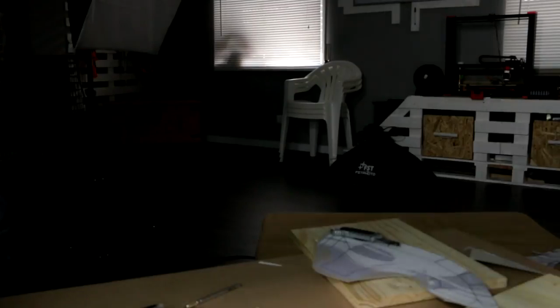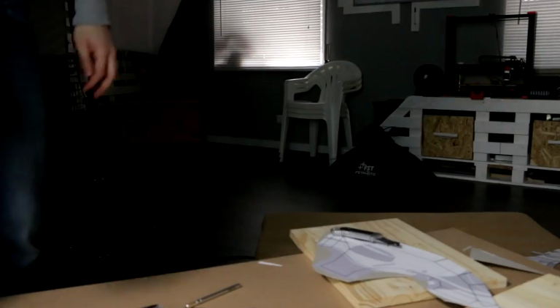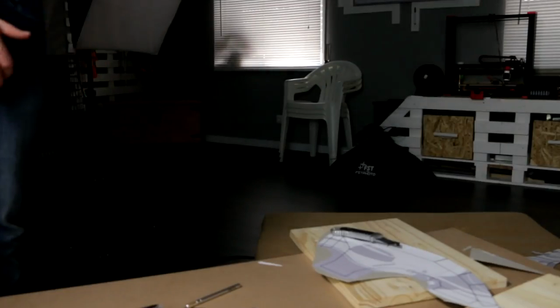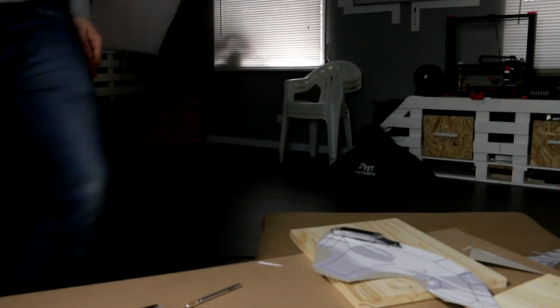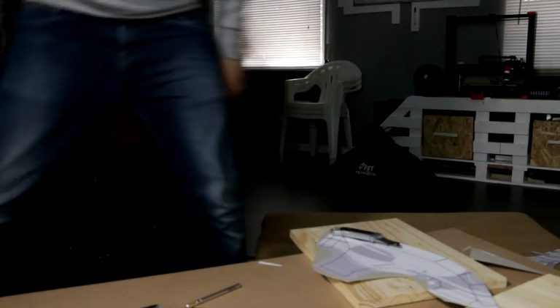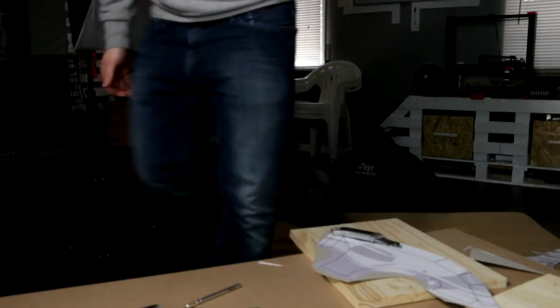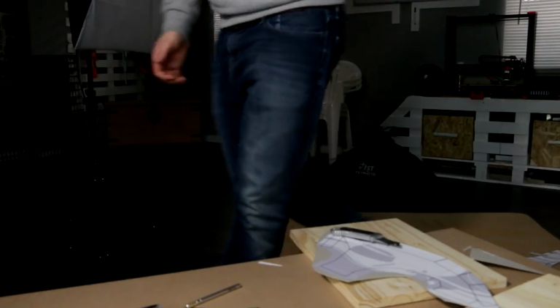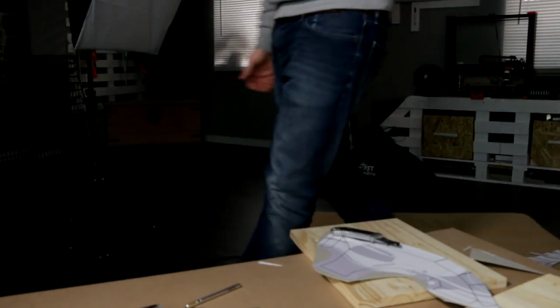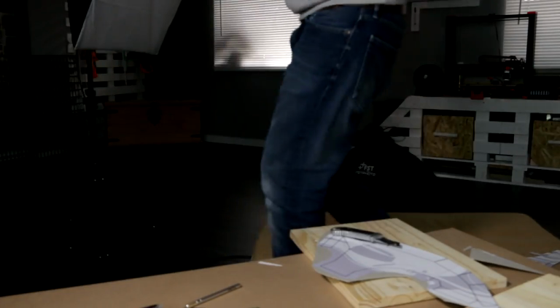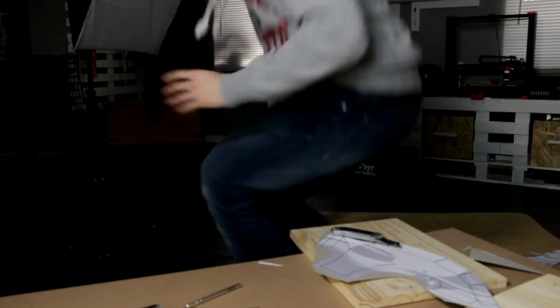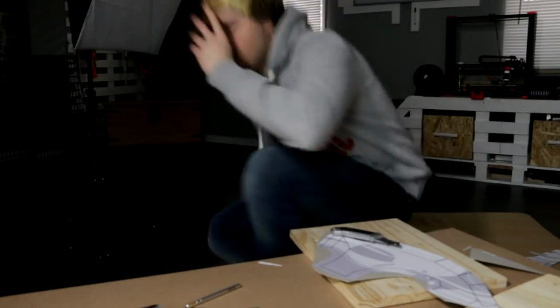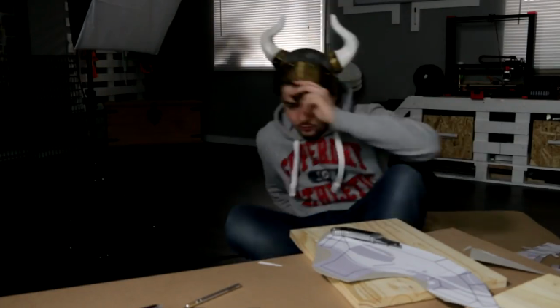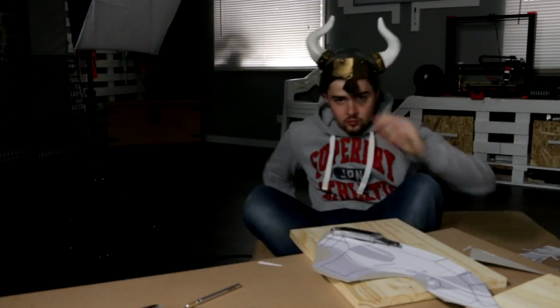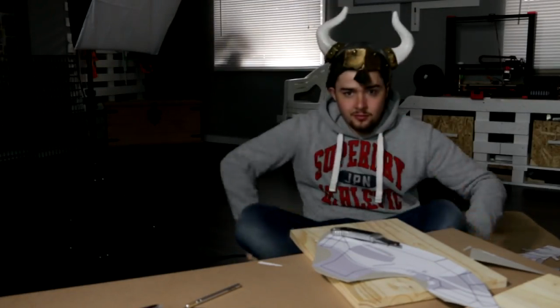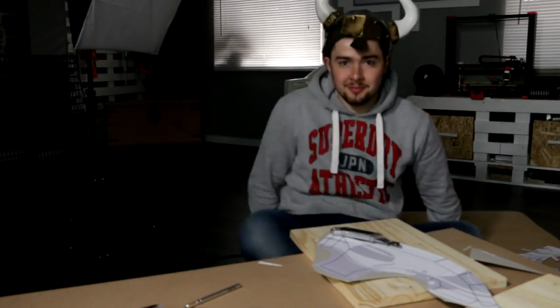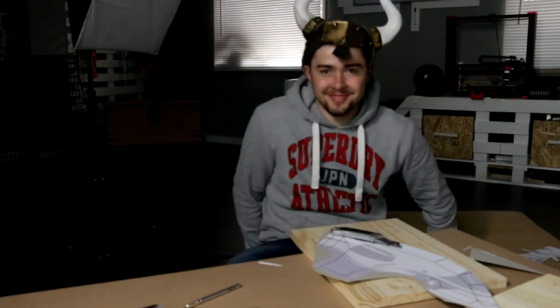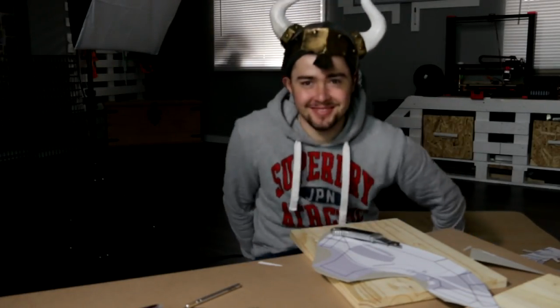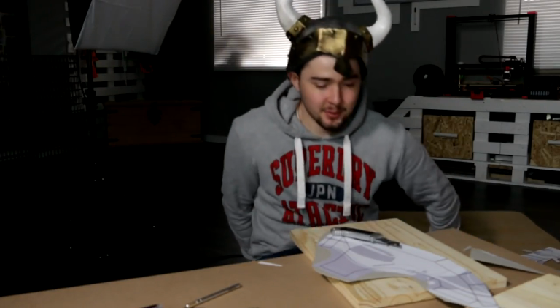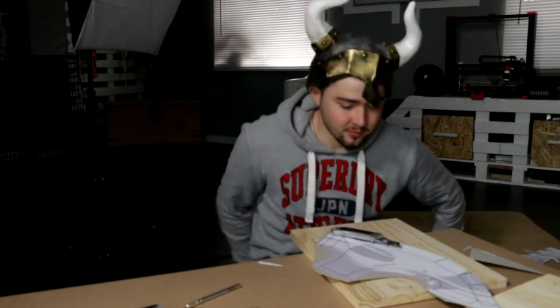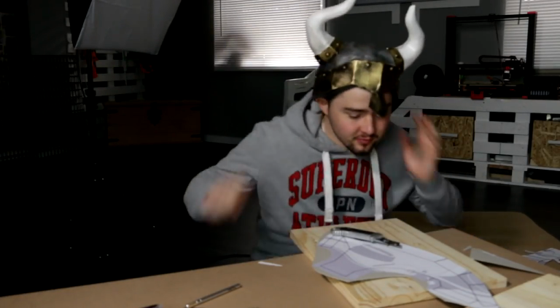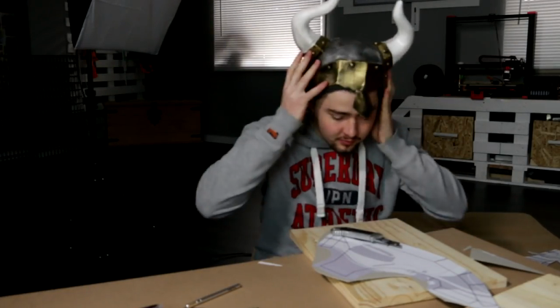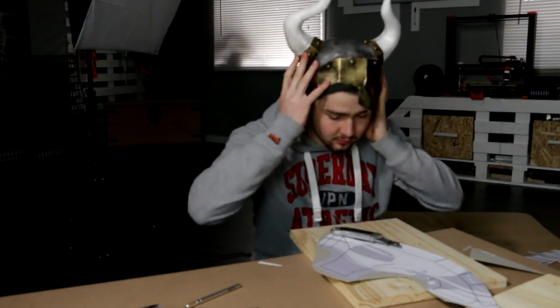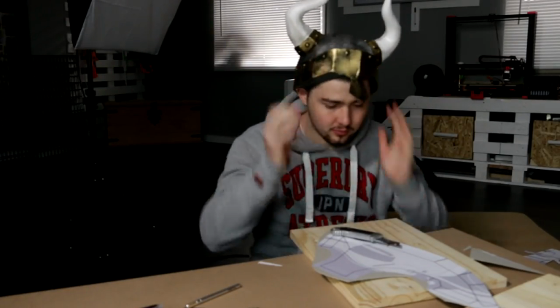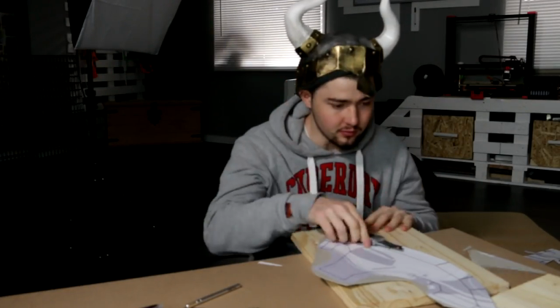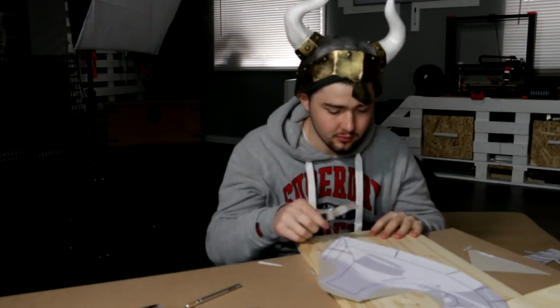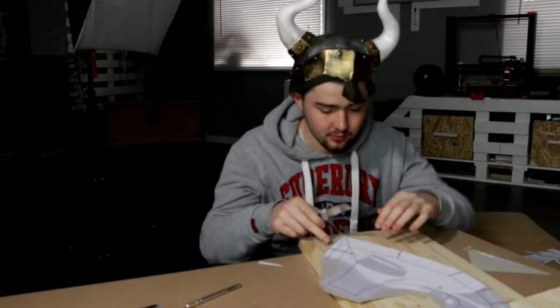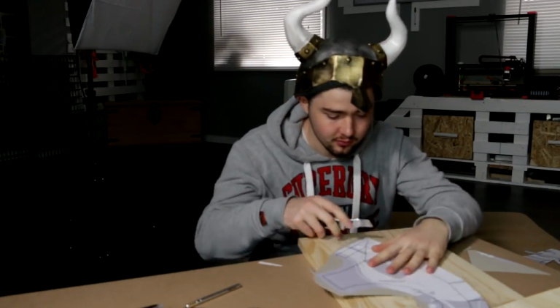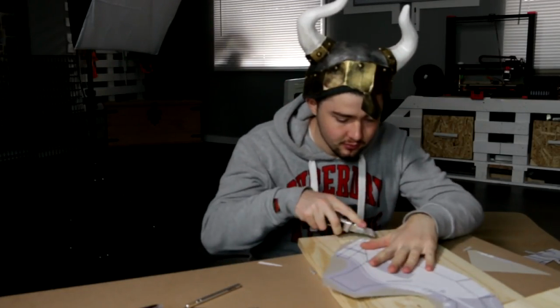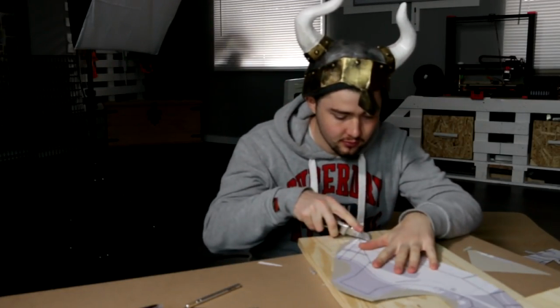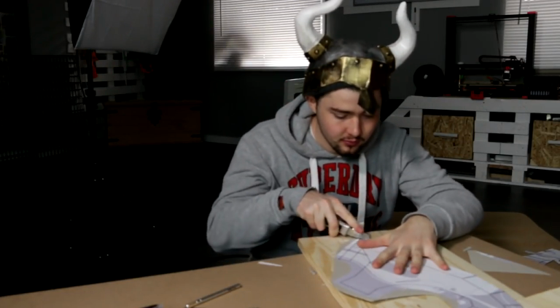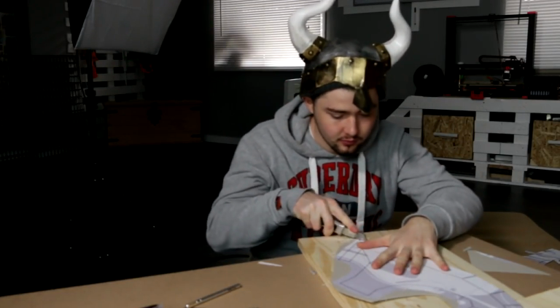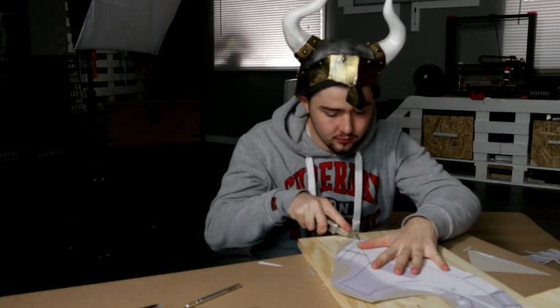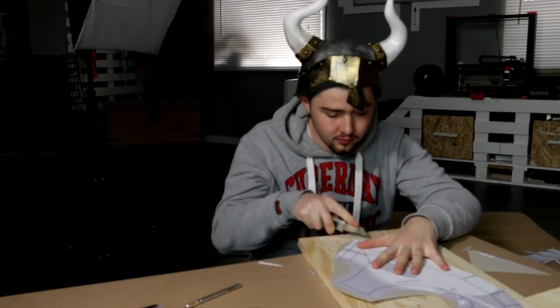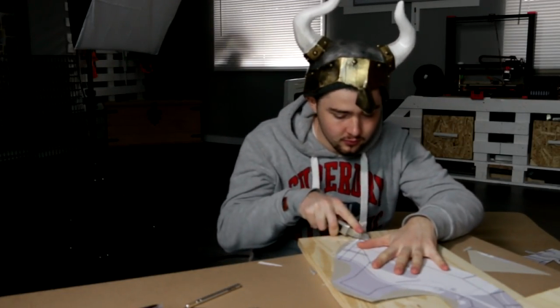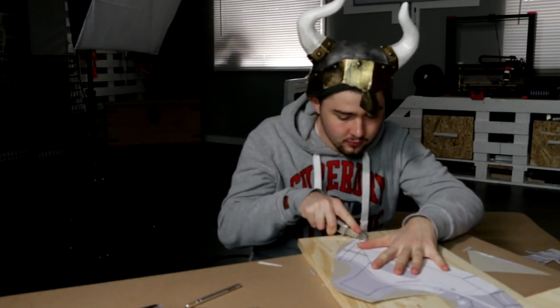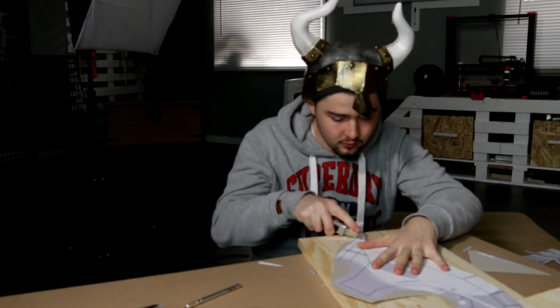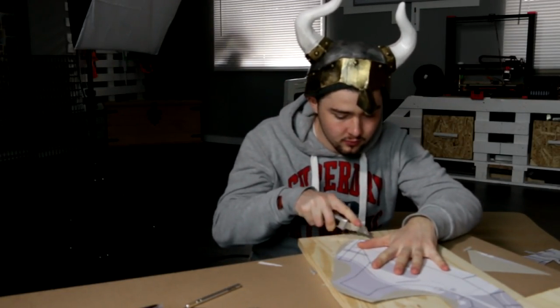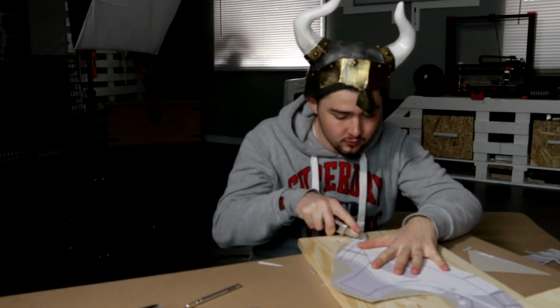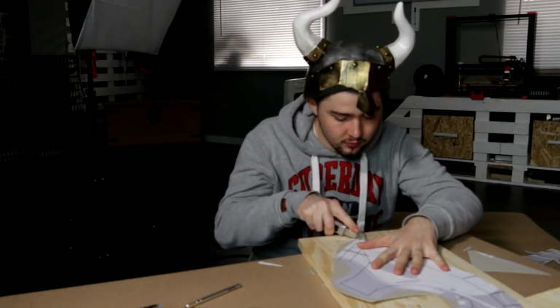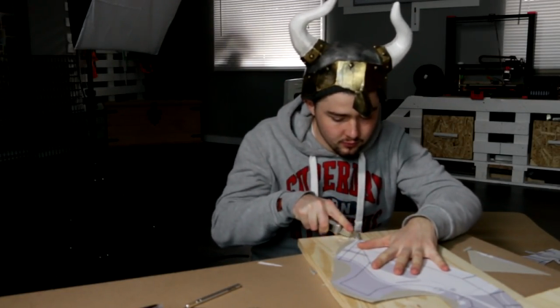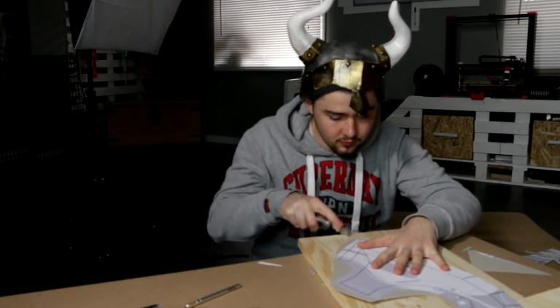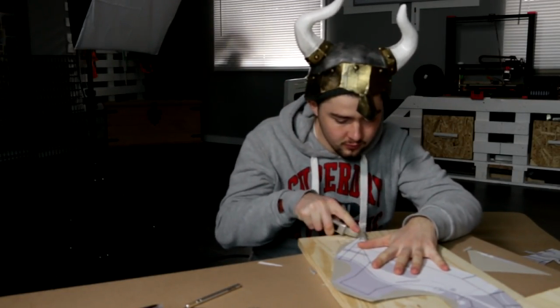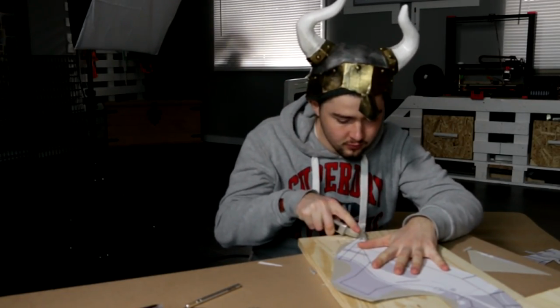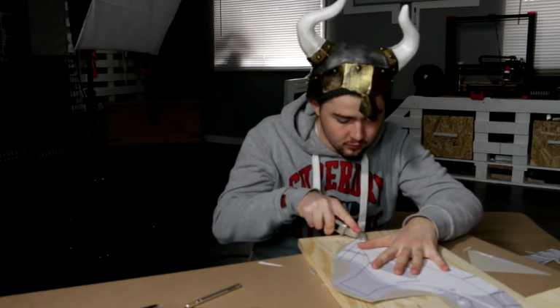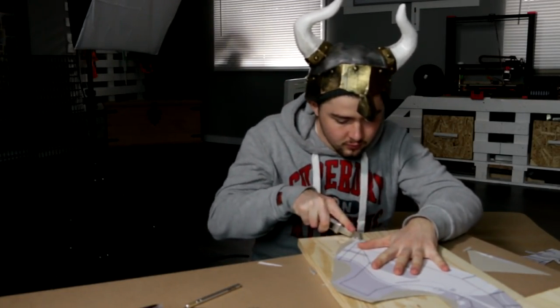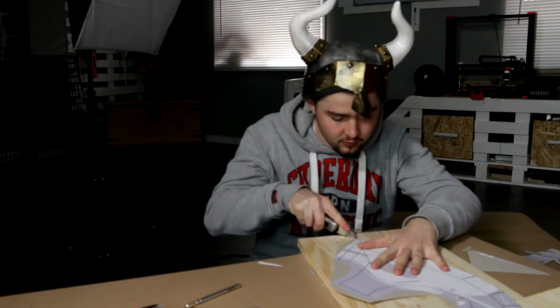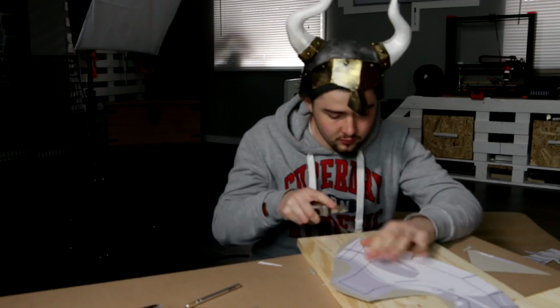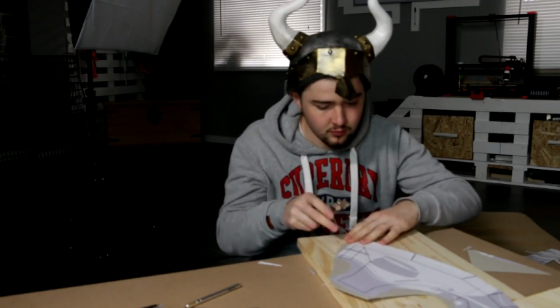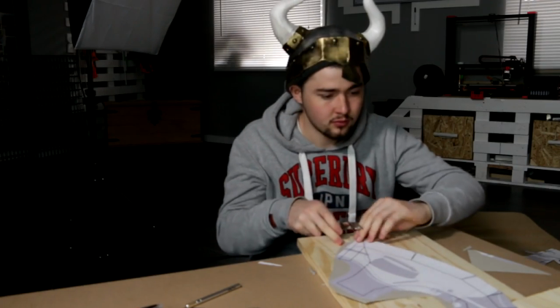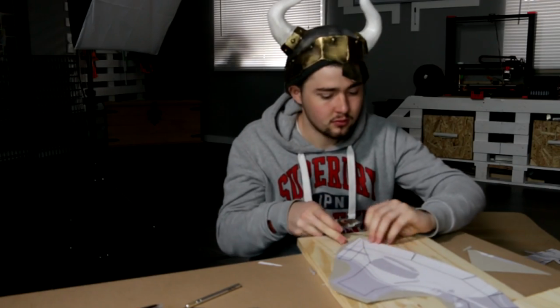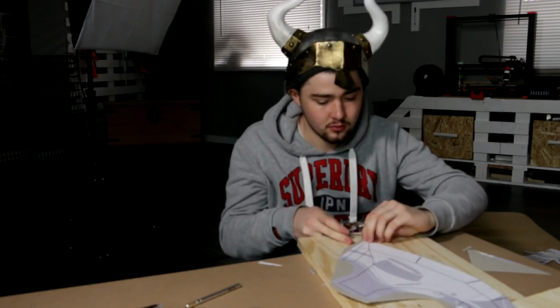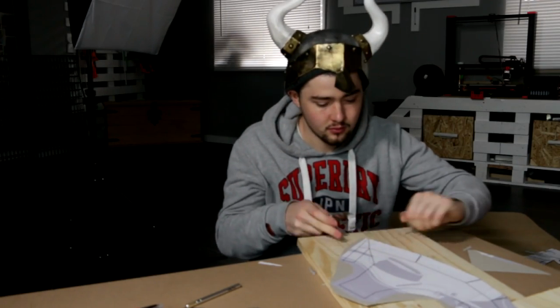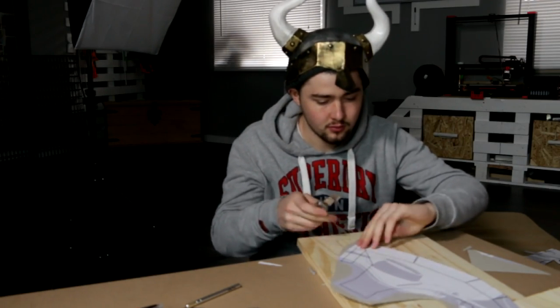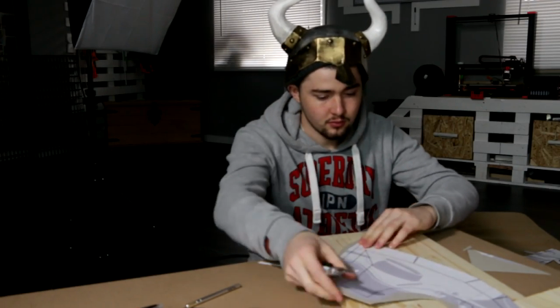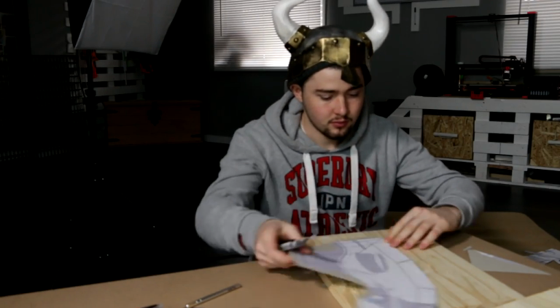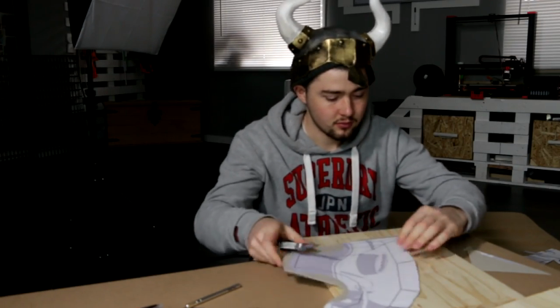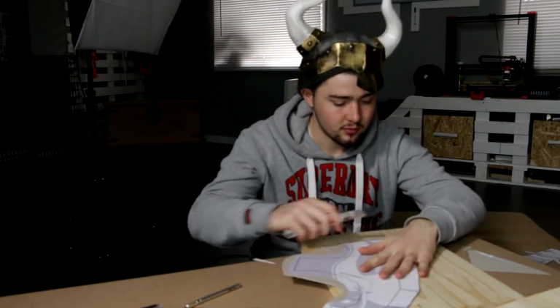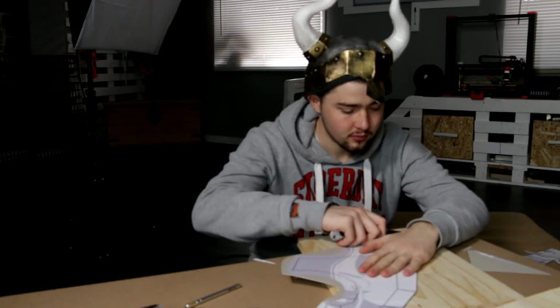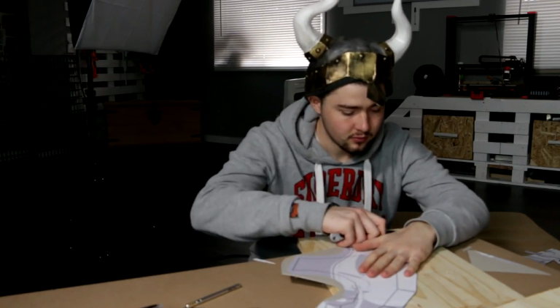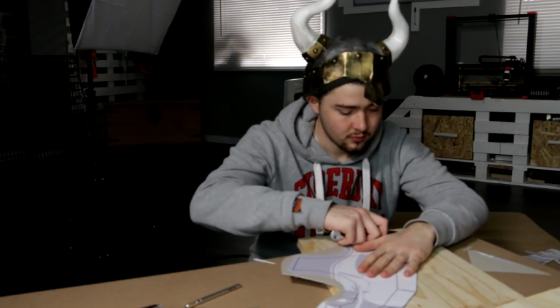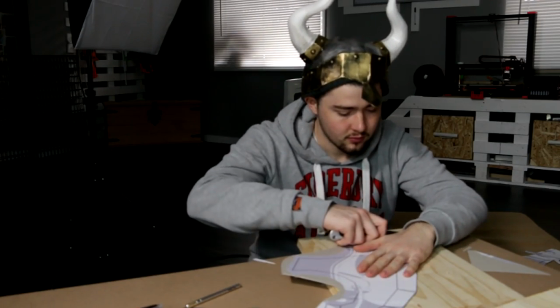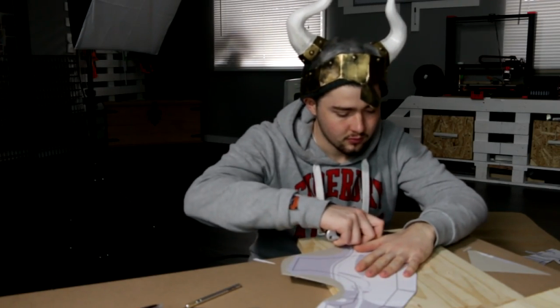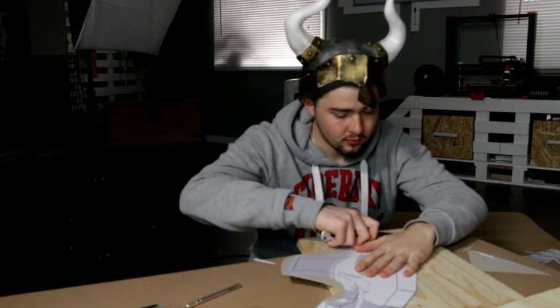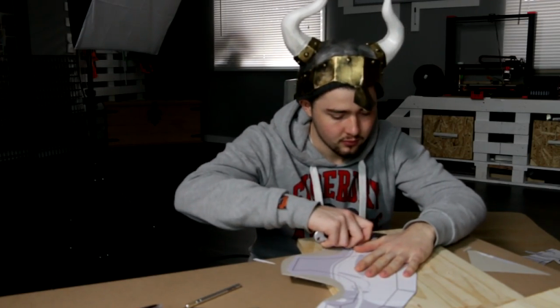Cut out each piece very carefully using an X-Acto knife. If you are still a kid, ask an adult for help.